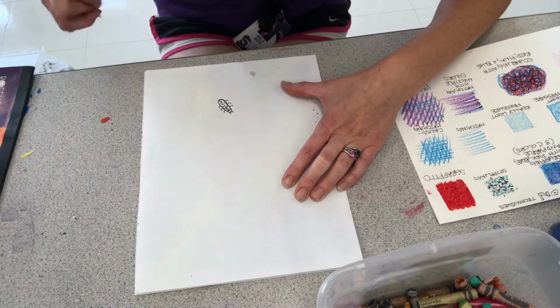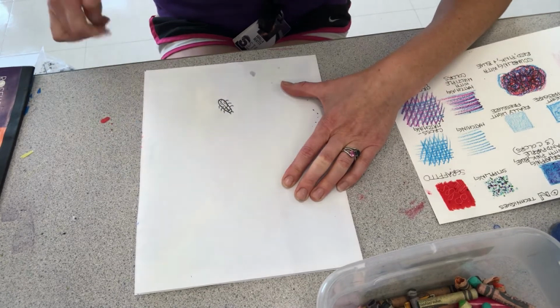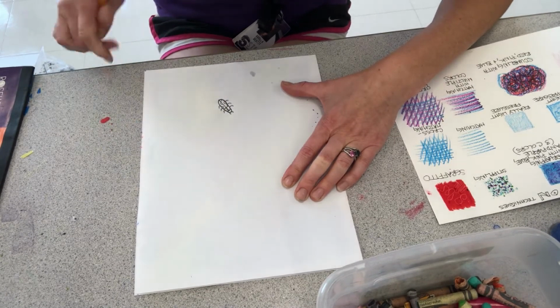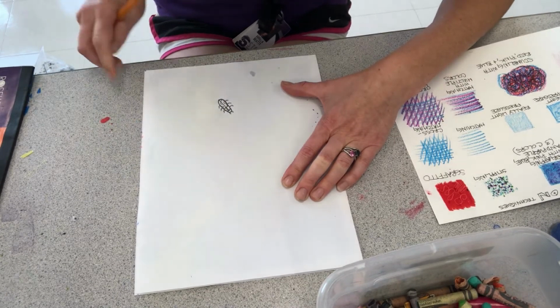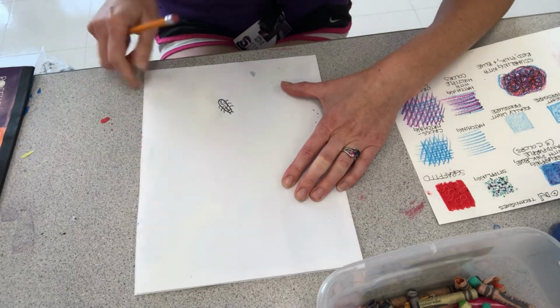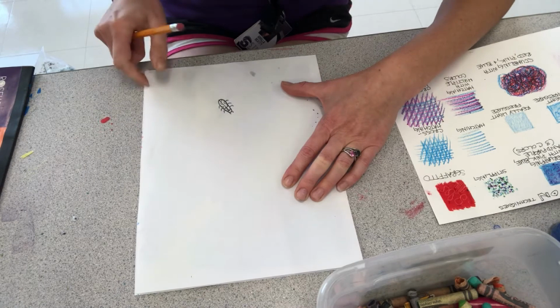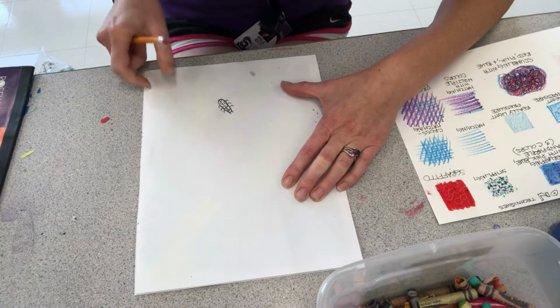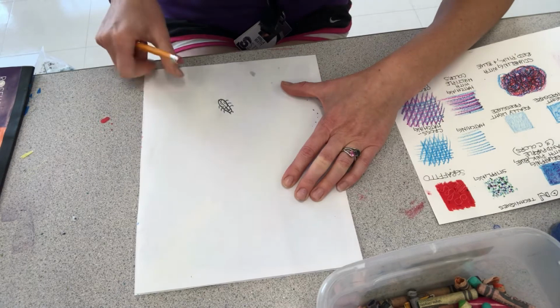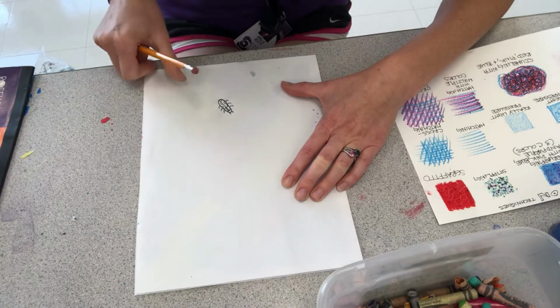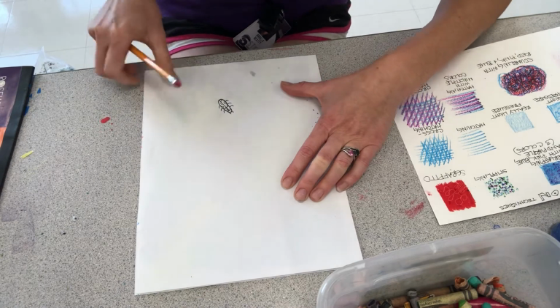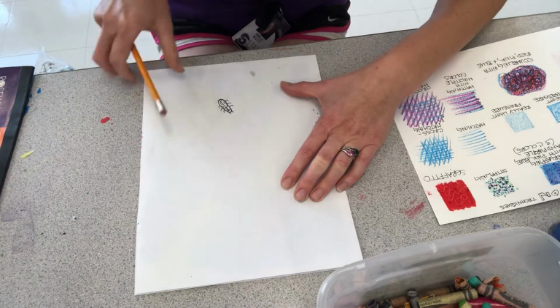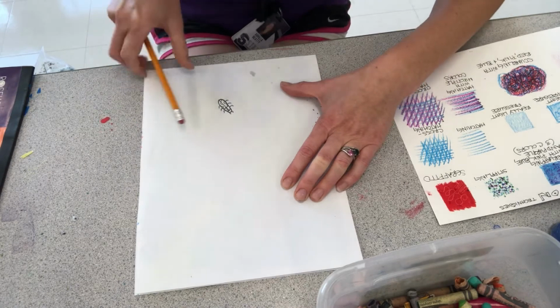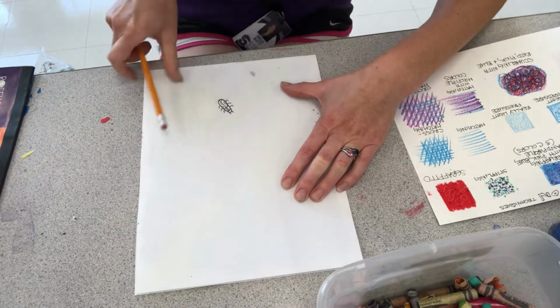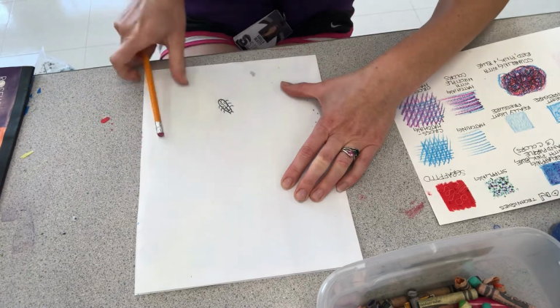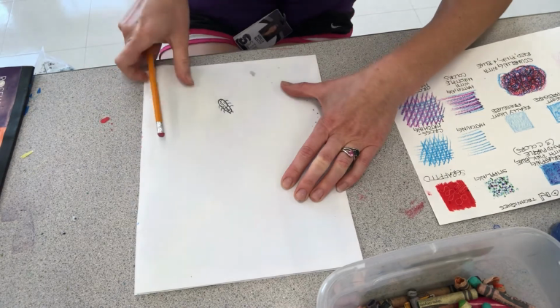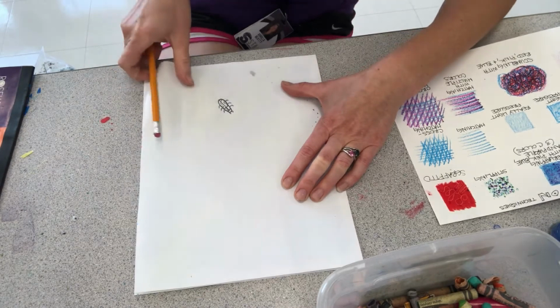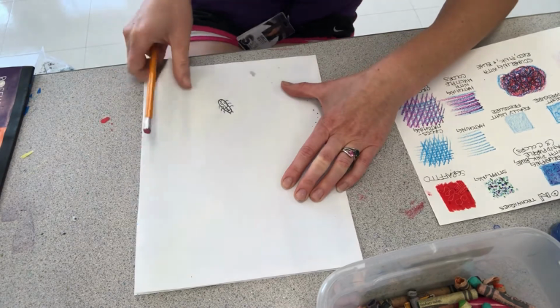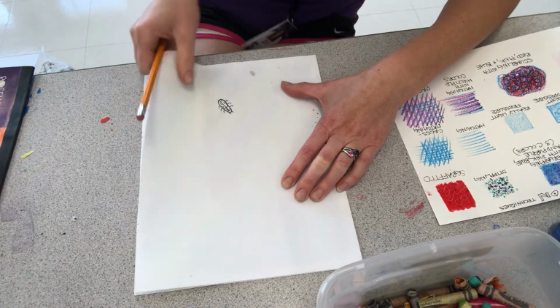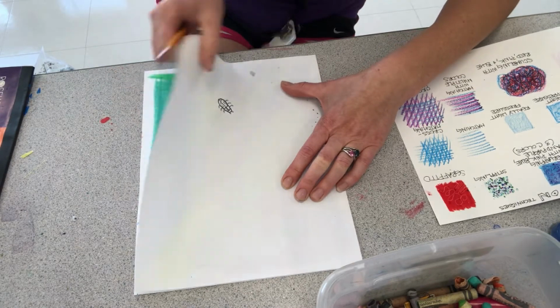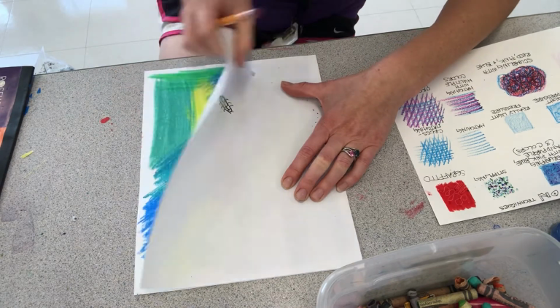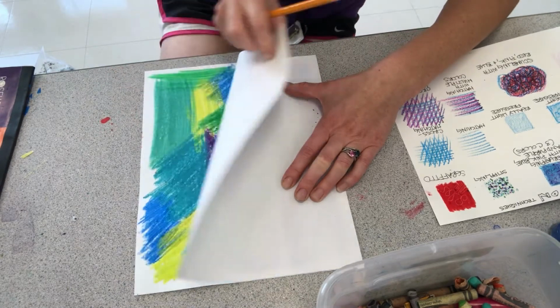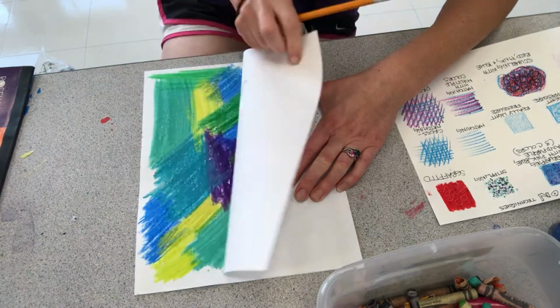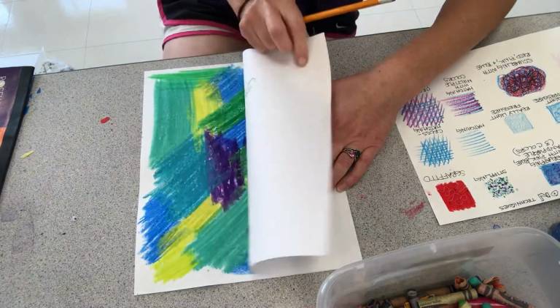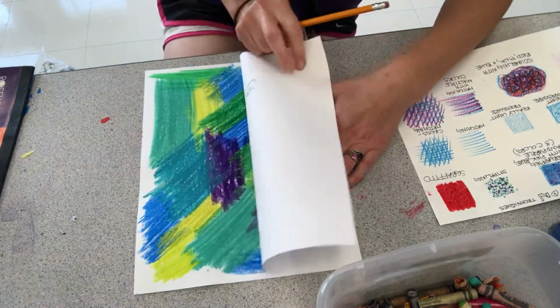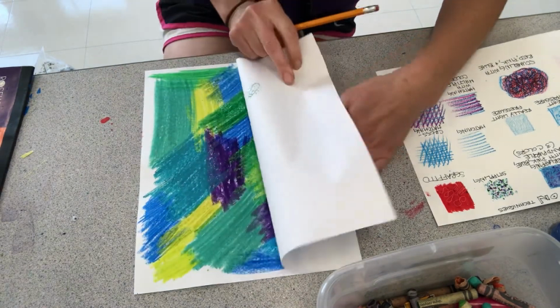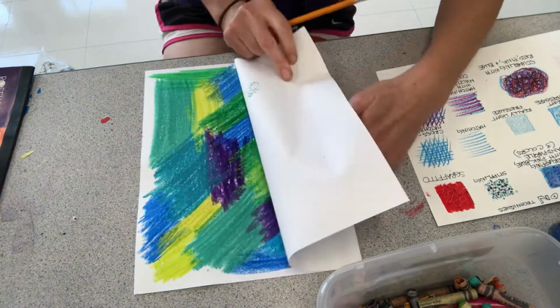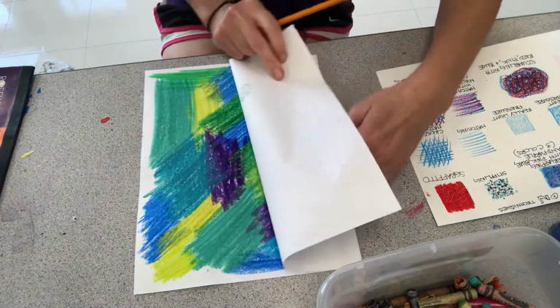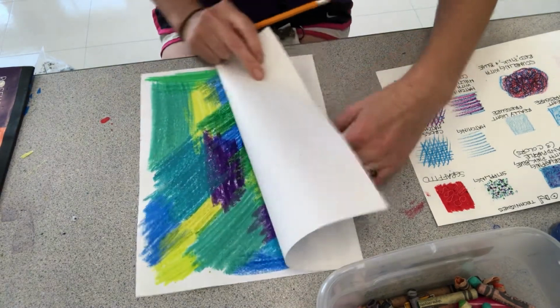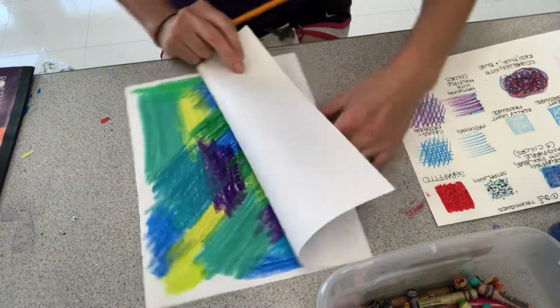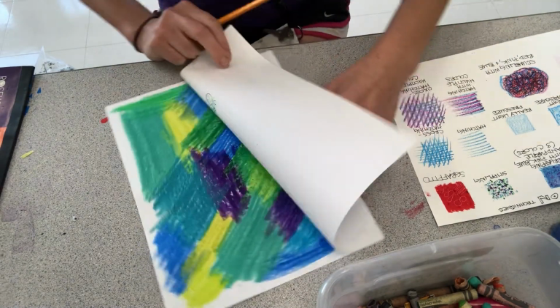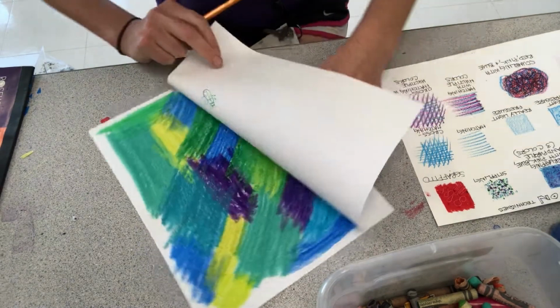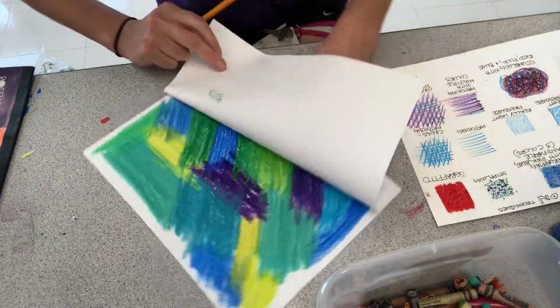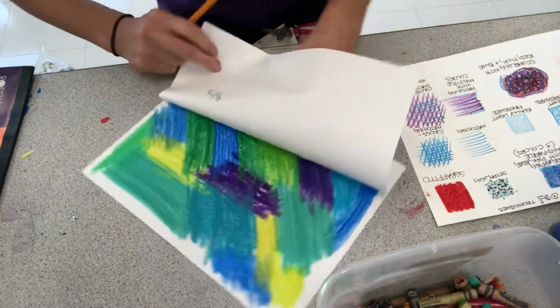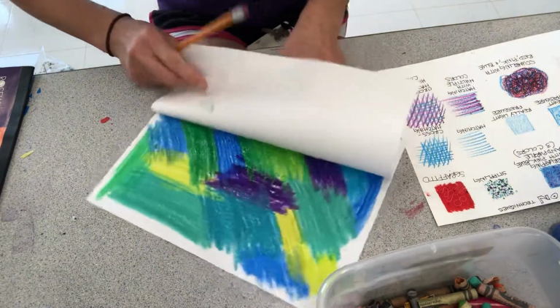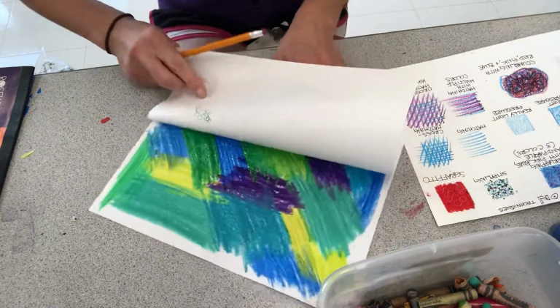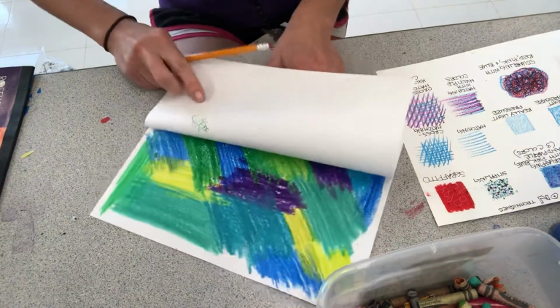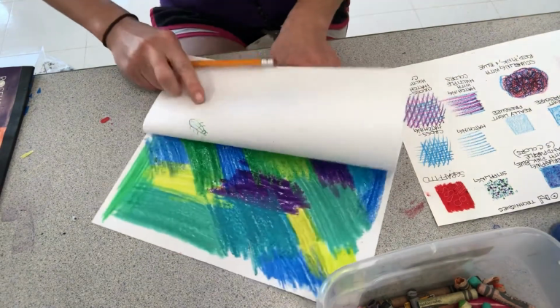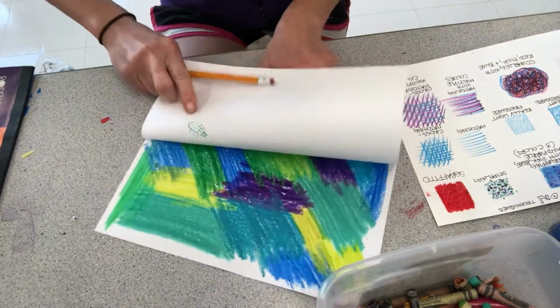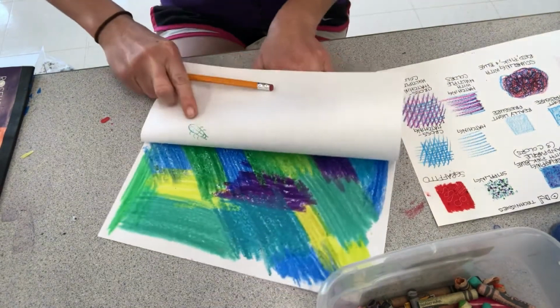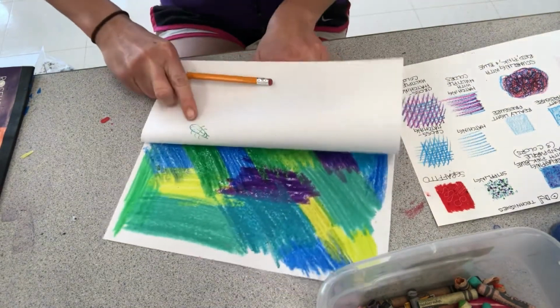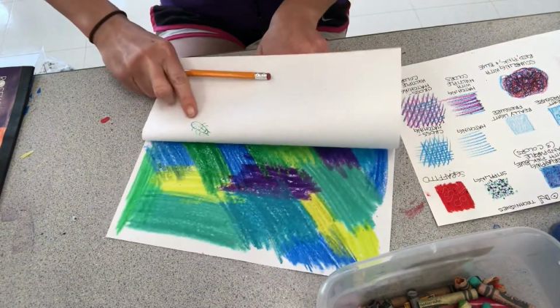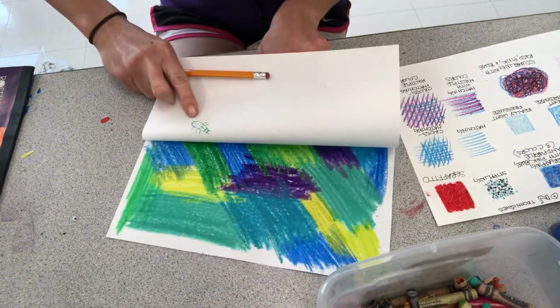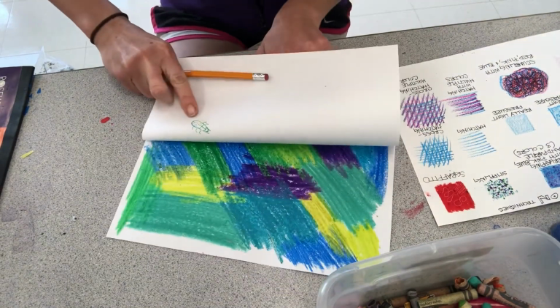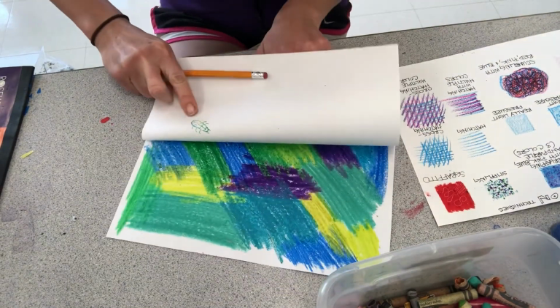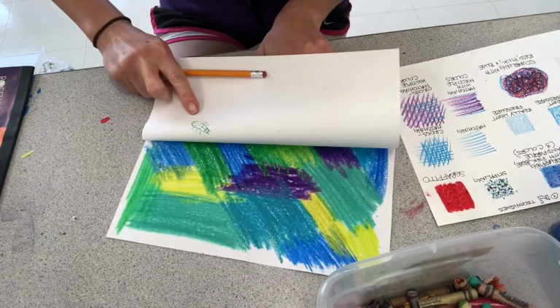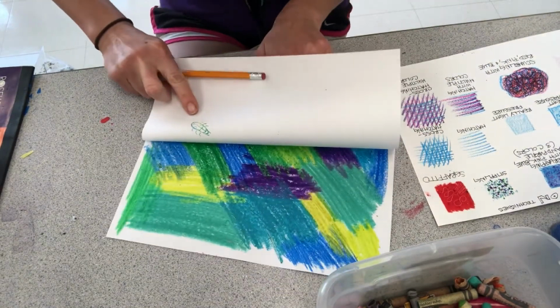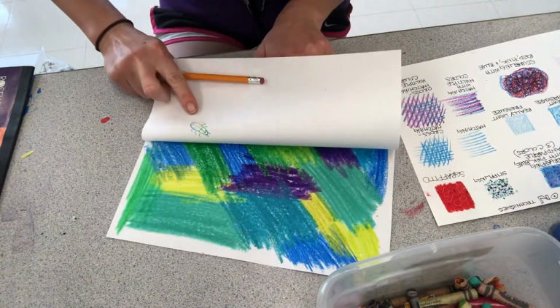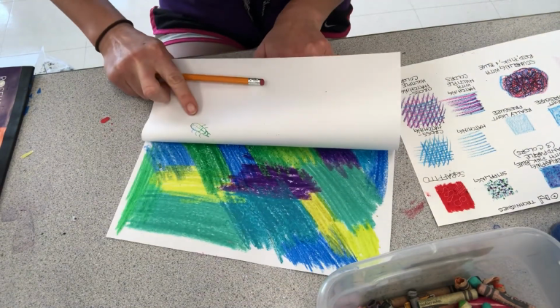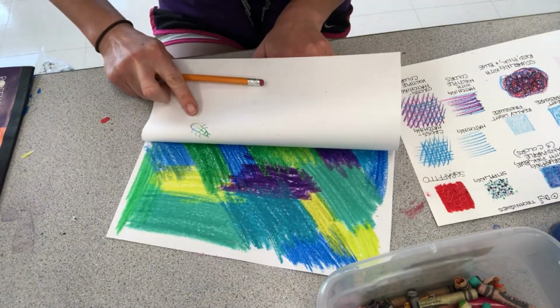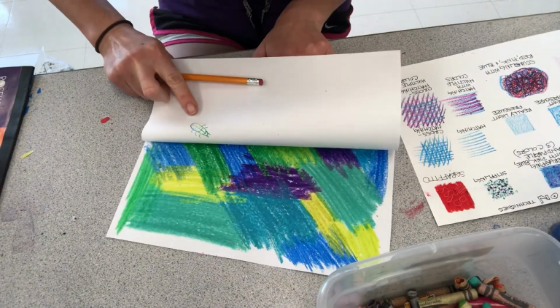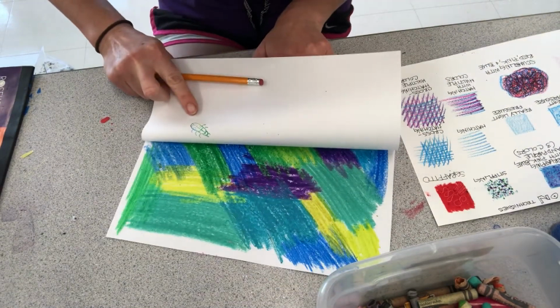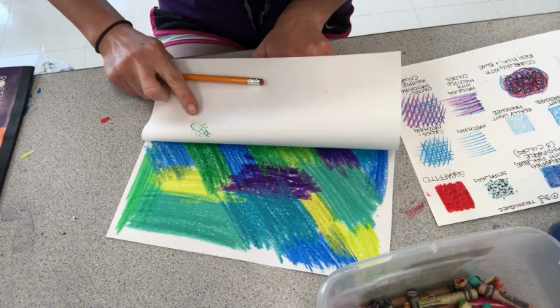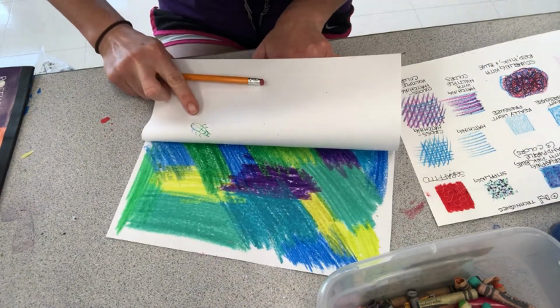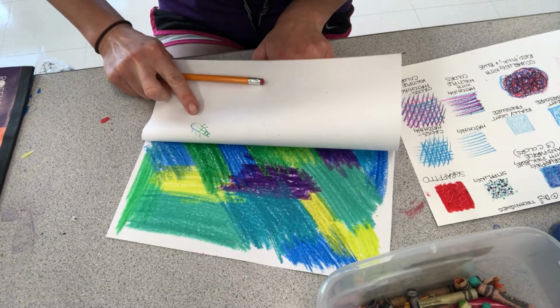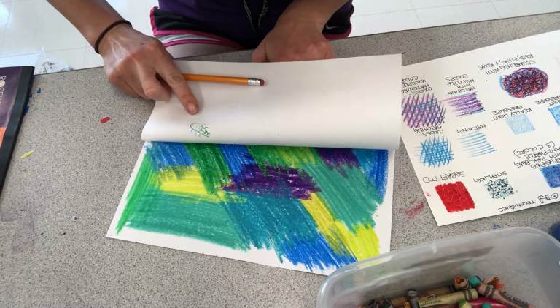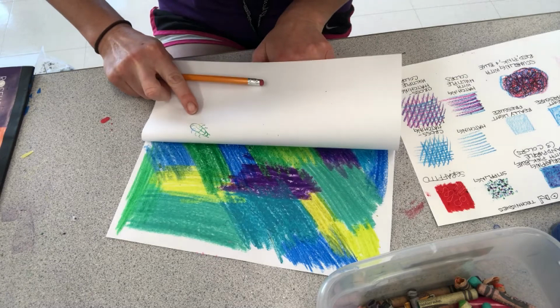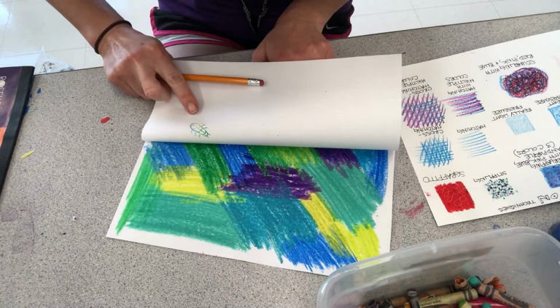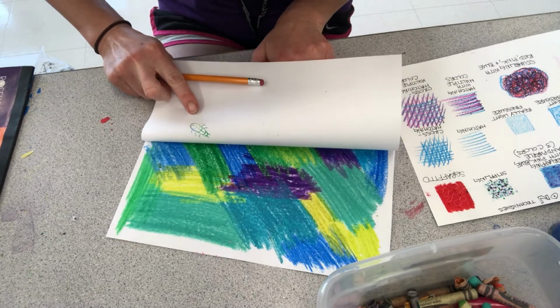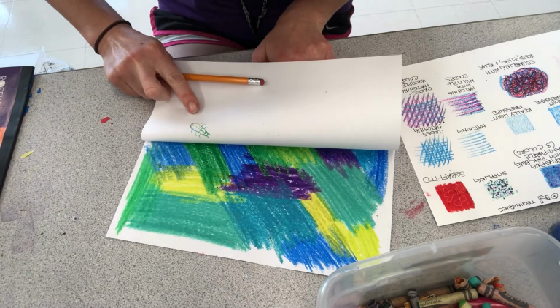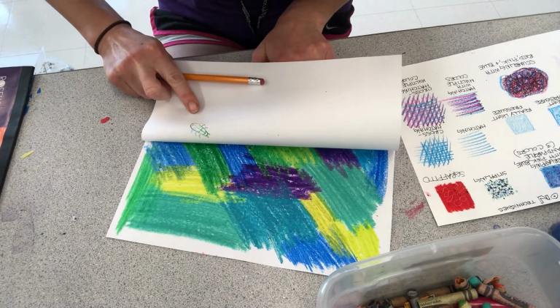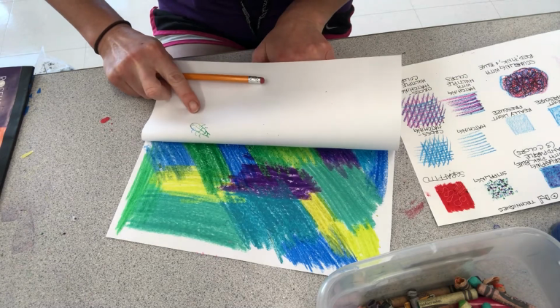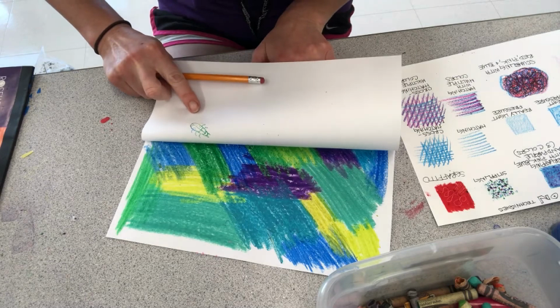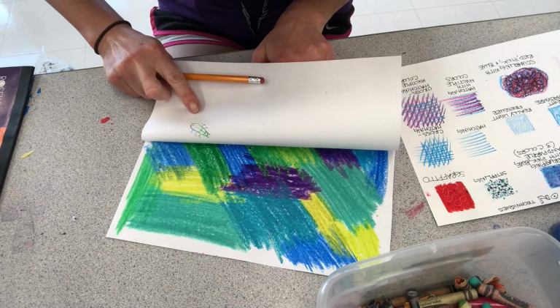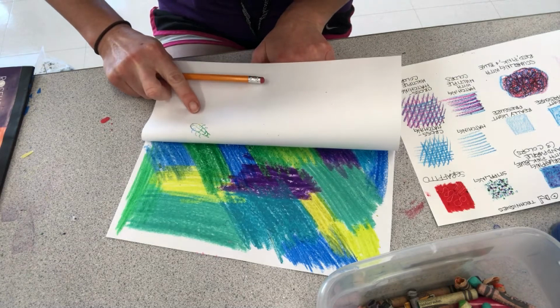I just drew a little bug. And then look — it will transfer onto your paper!